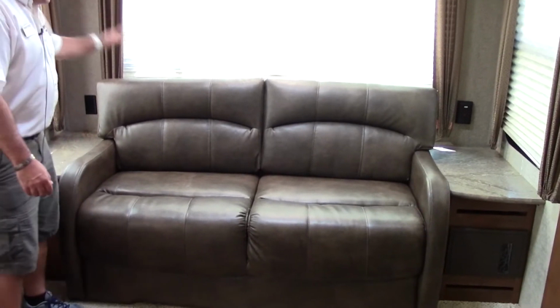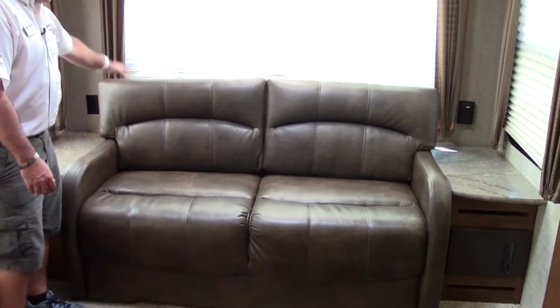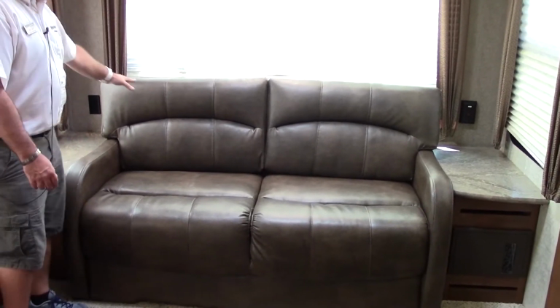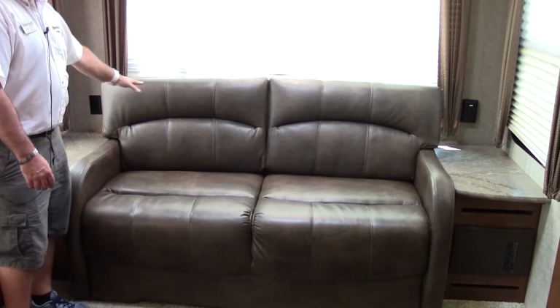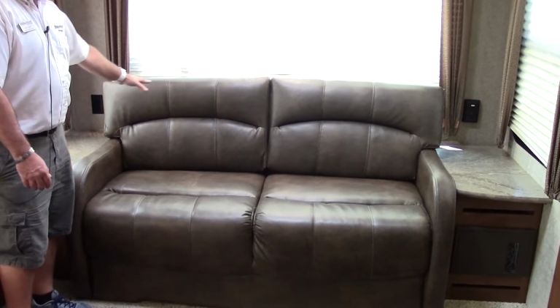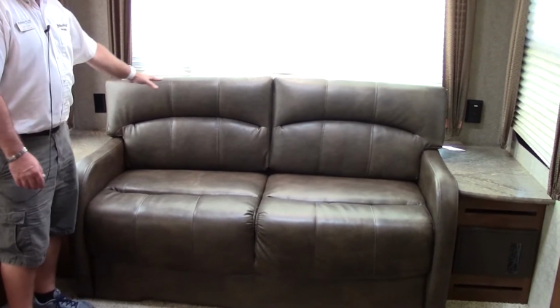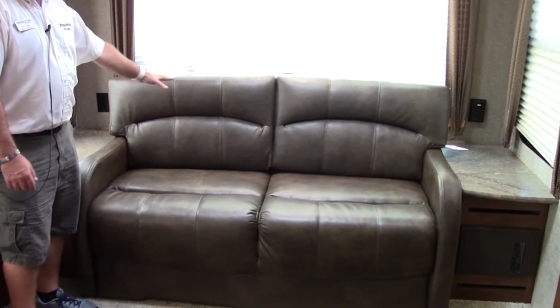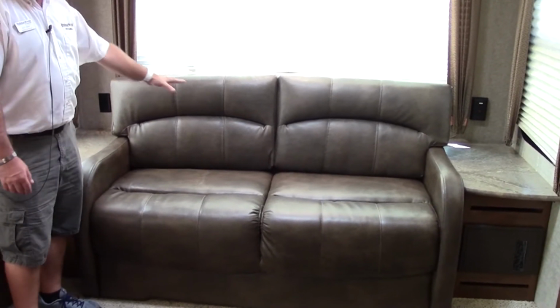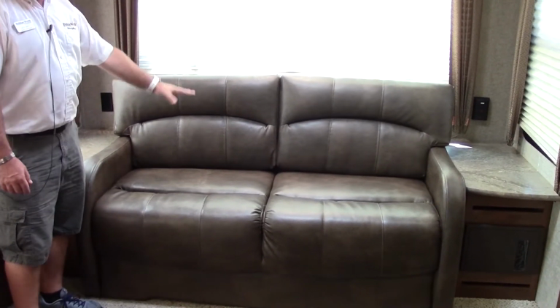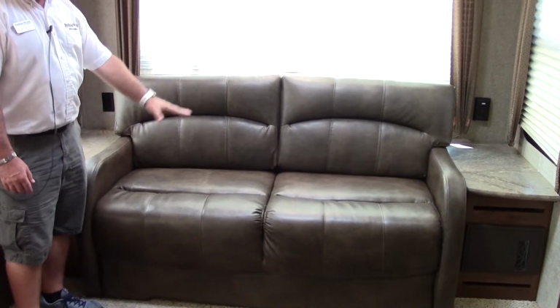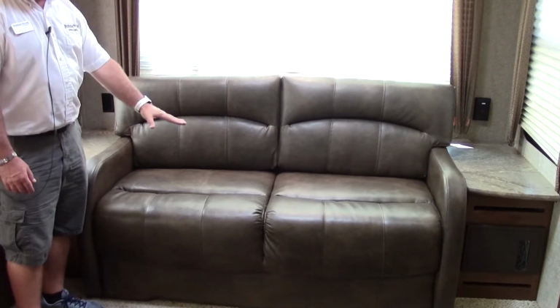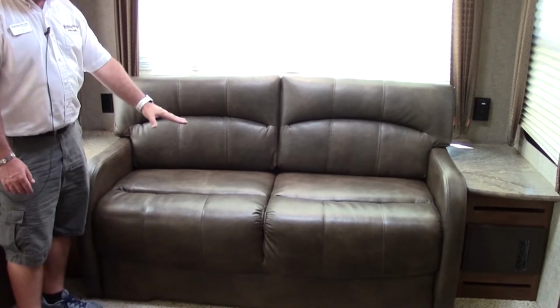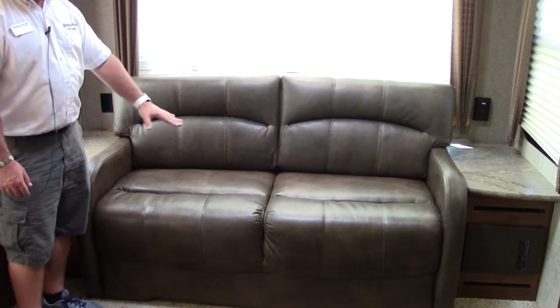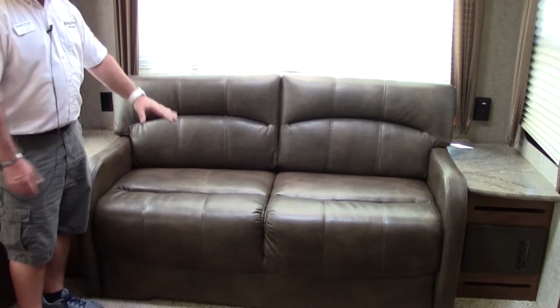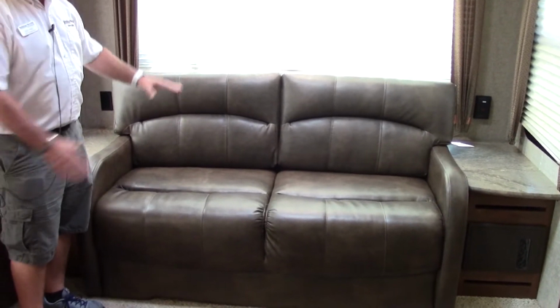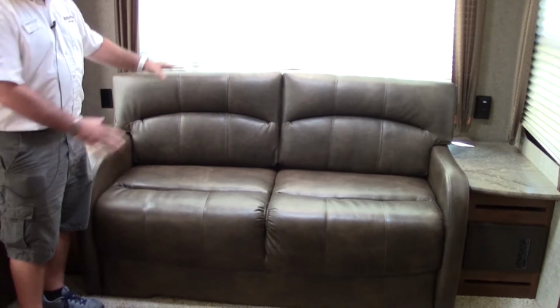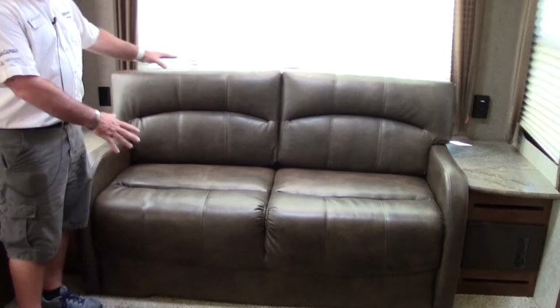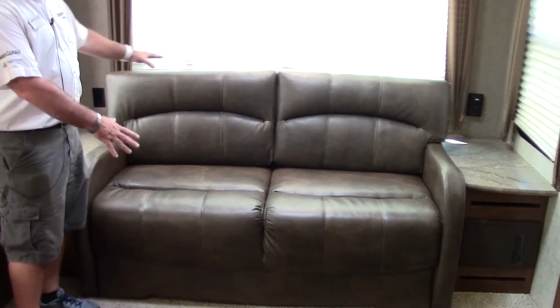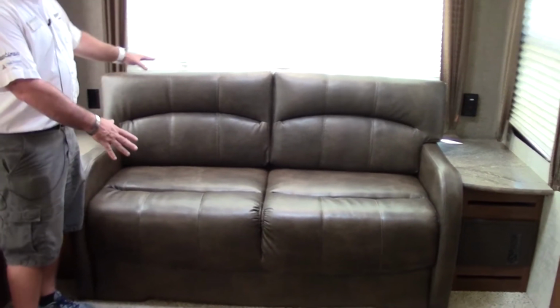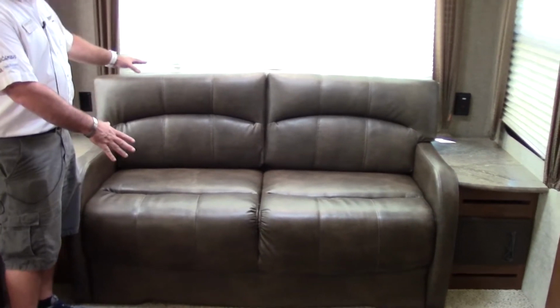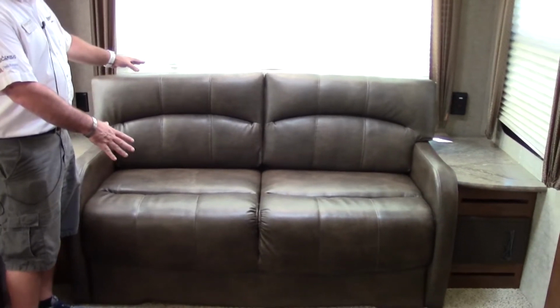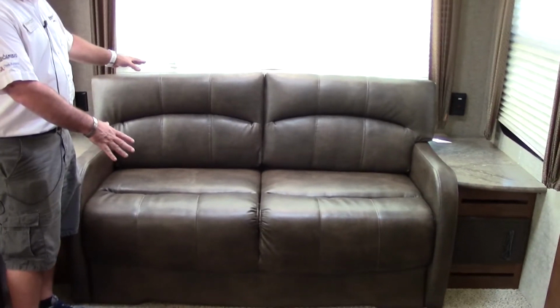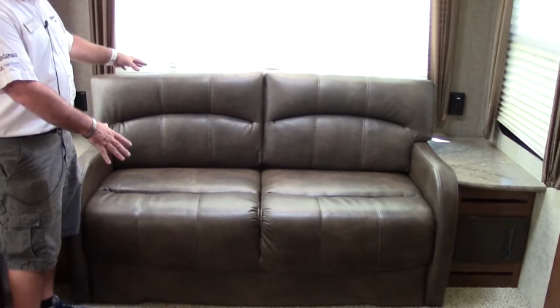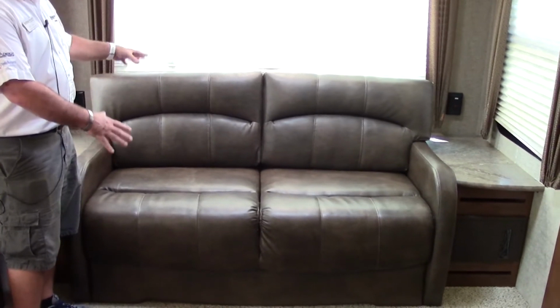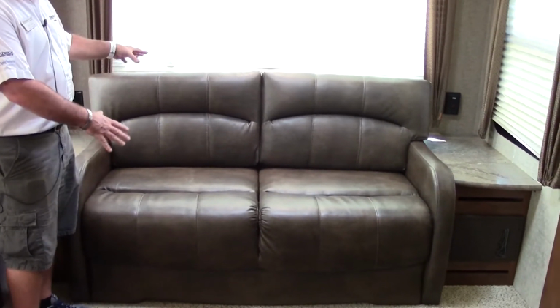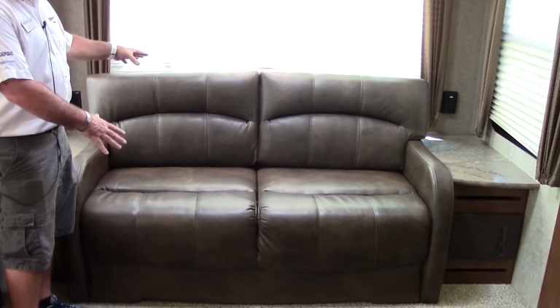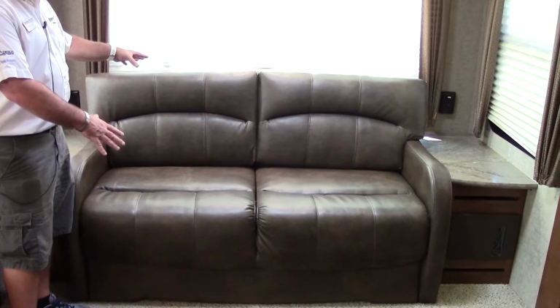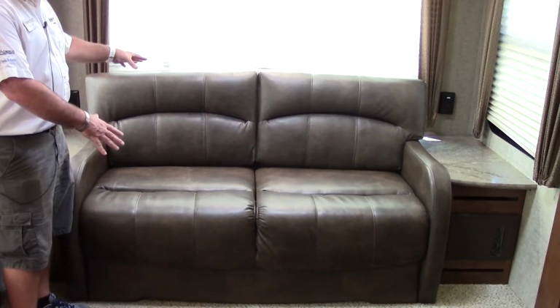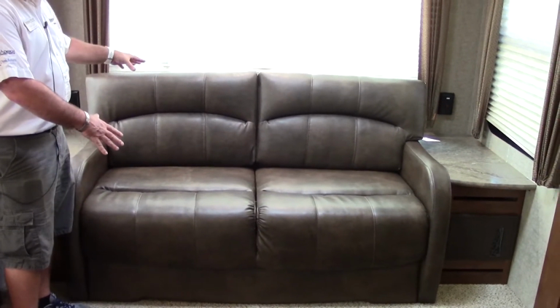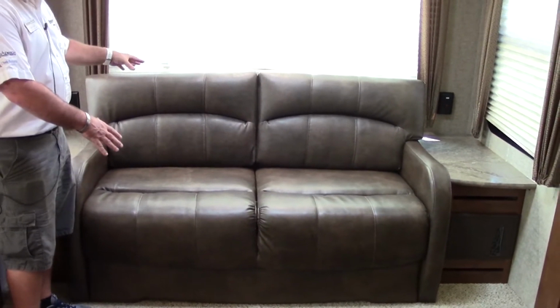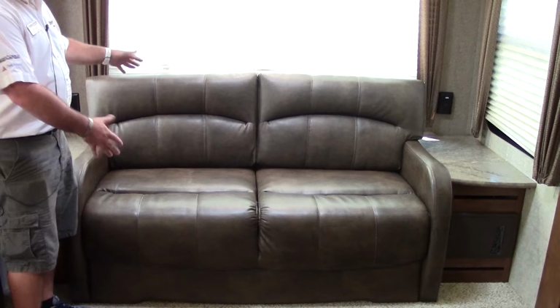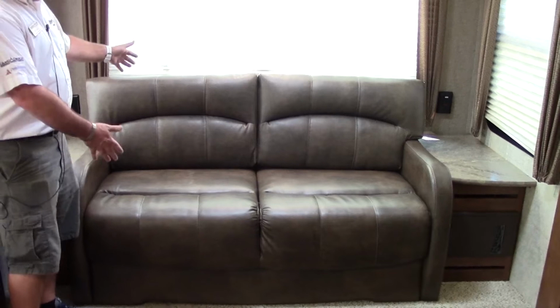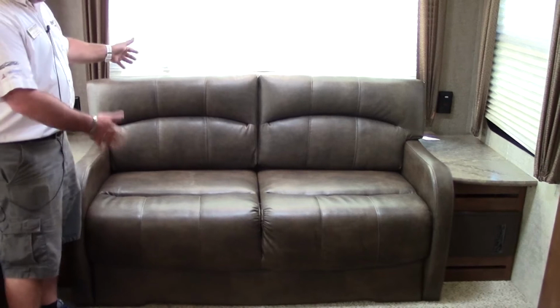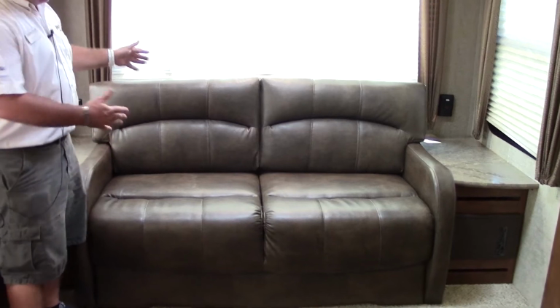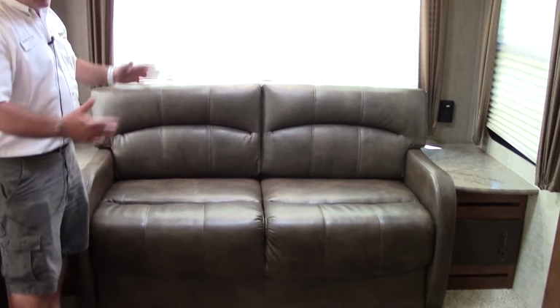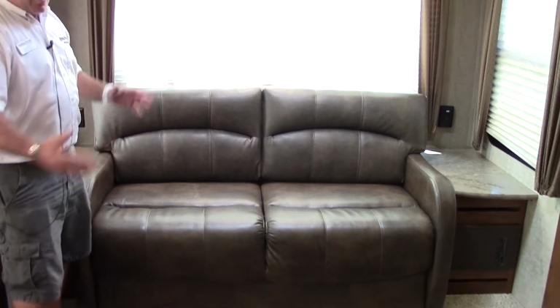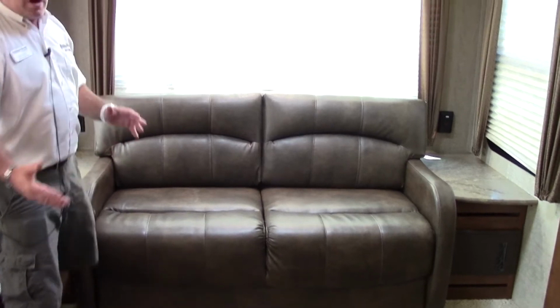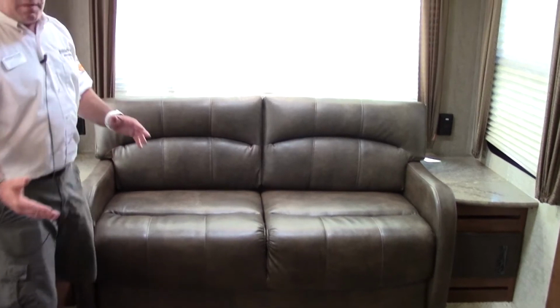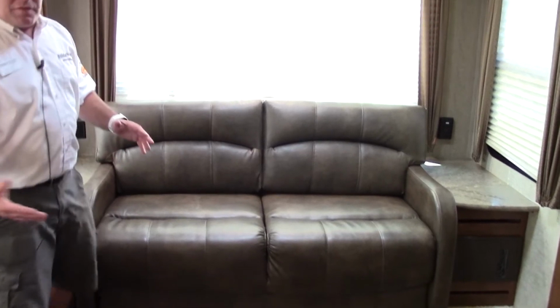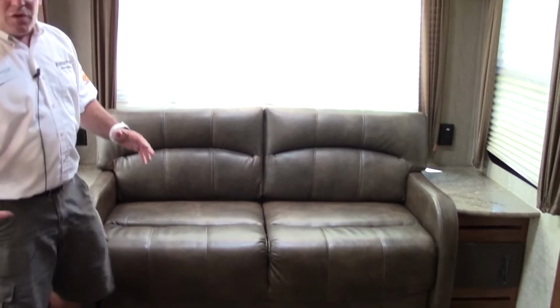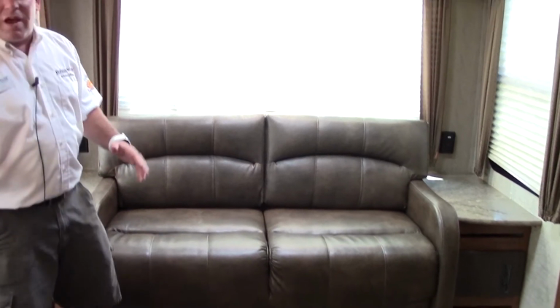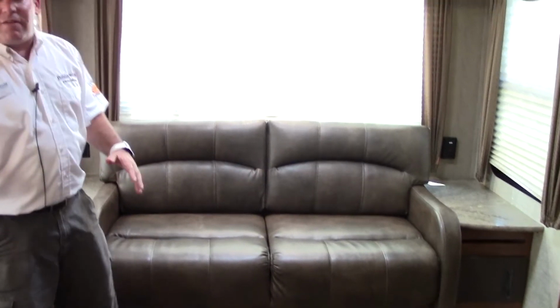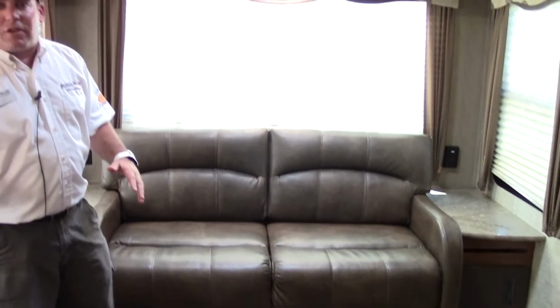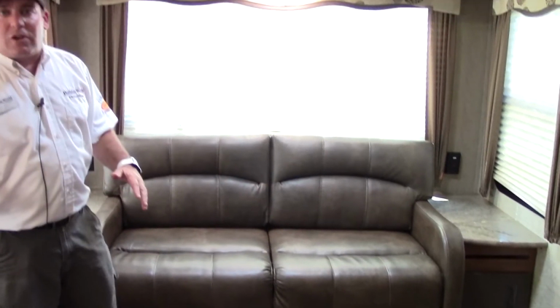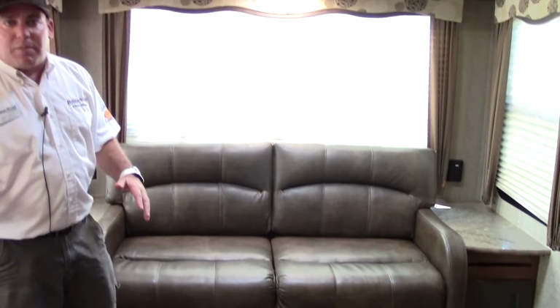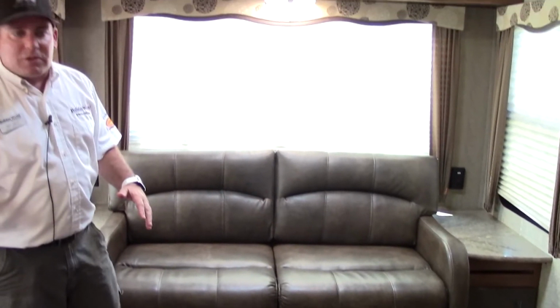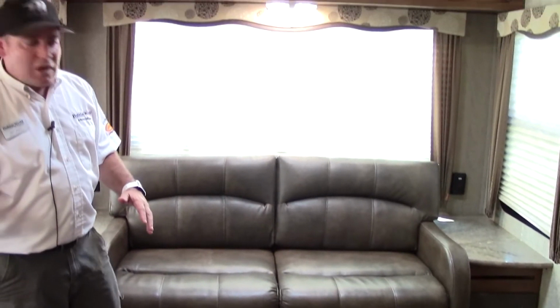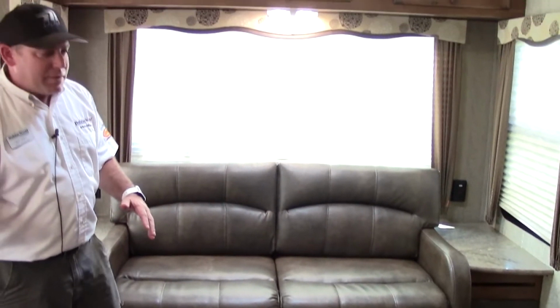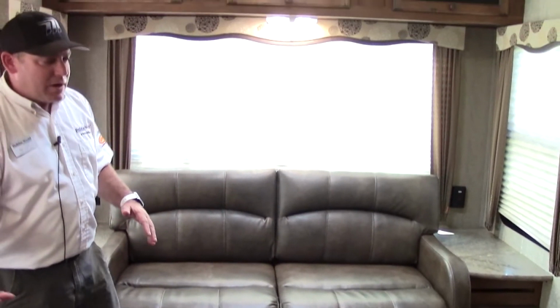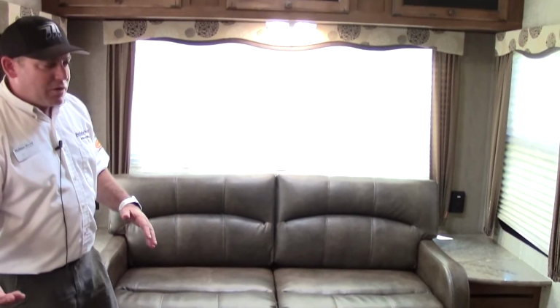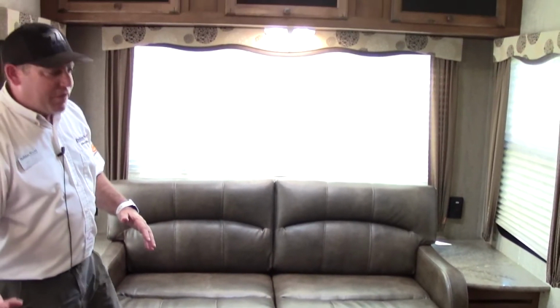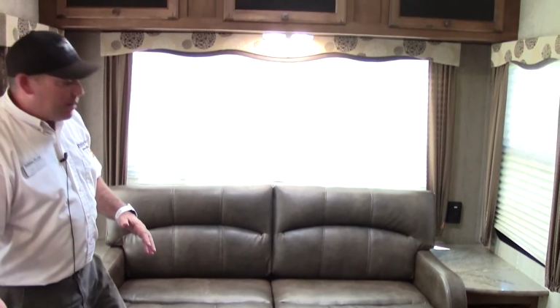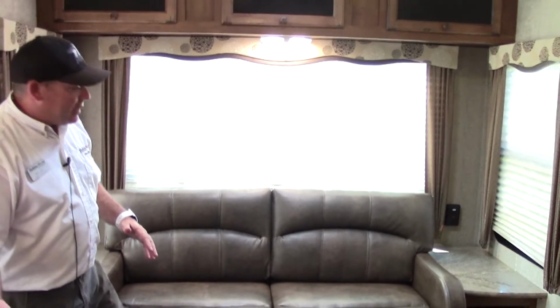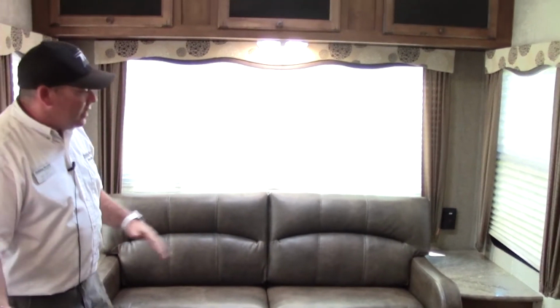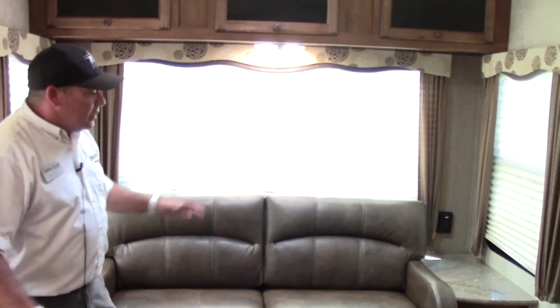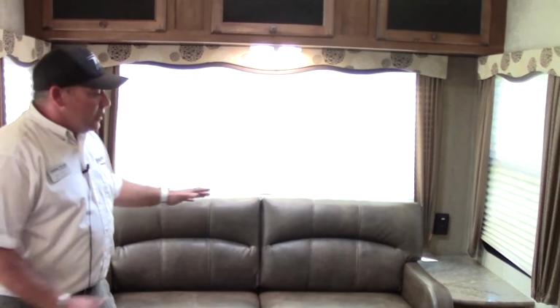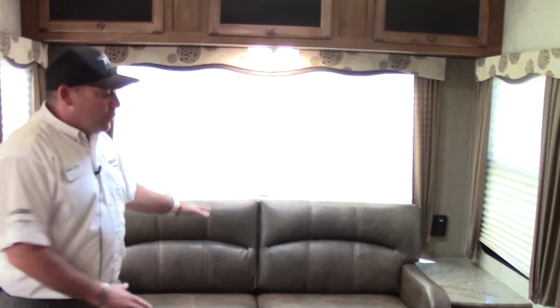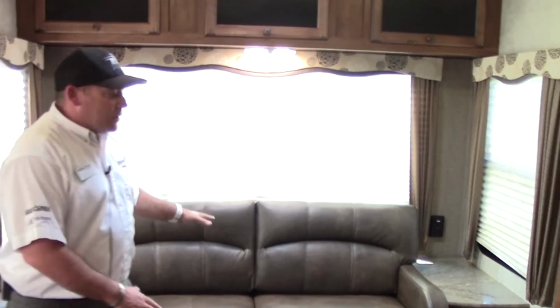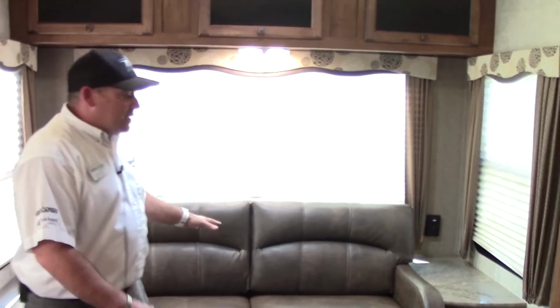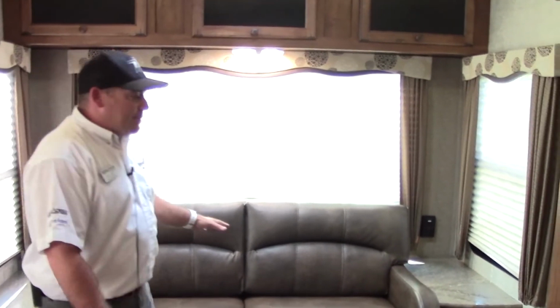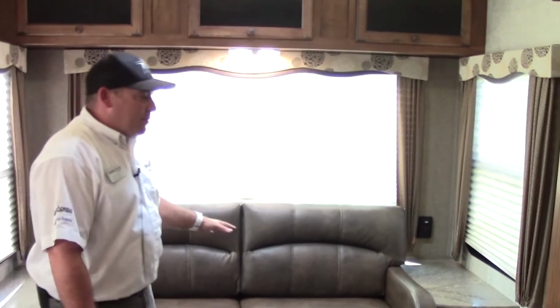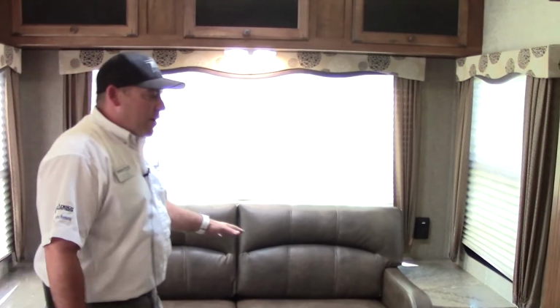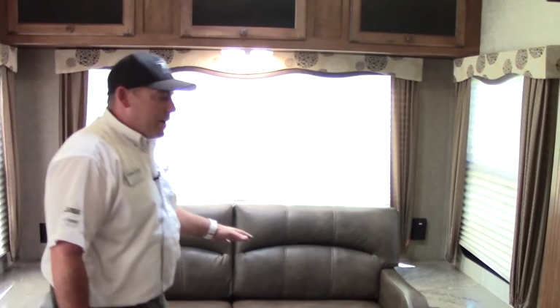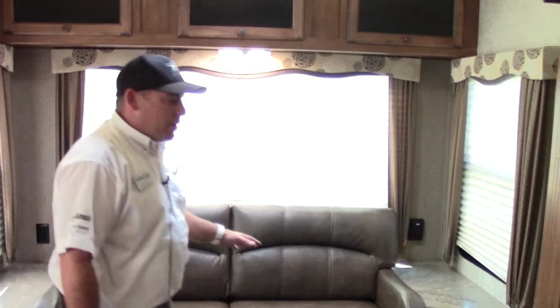Sleeper sofa — very comfortable. It's a tri-fold sofa with memory foam. Opens right up. If you have other couples coming in or family, you can sleep them right here.